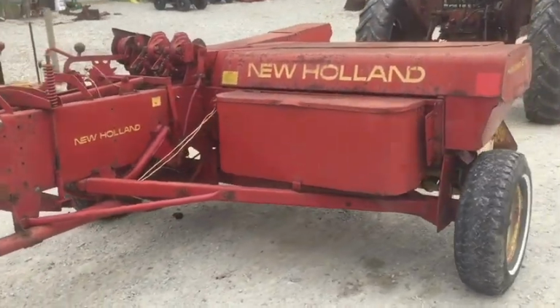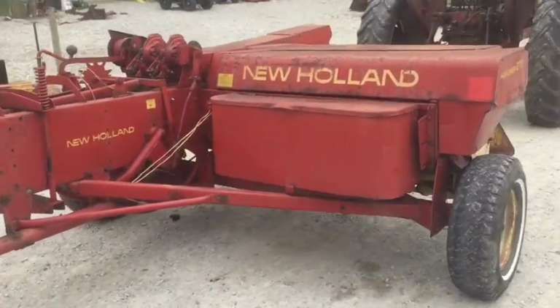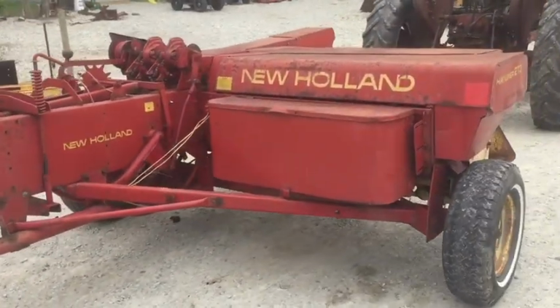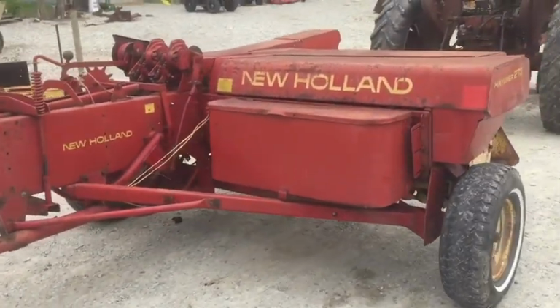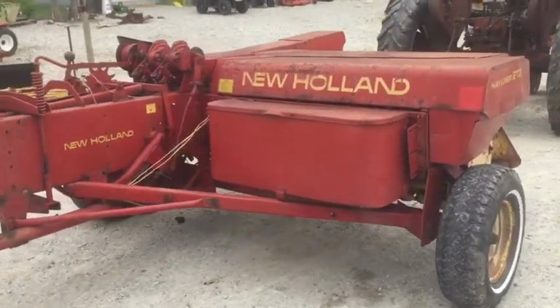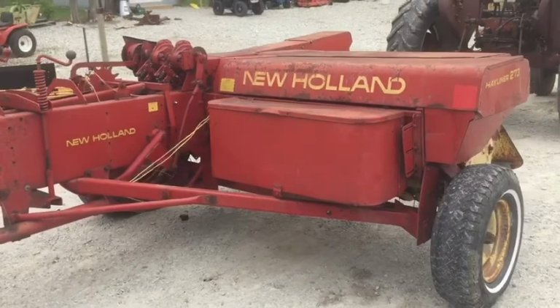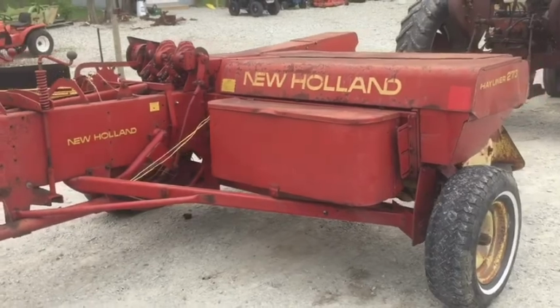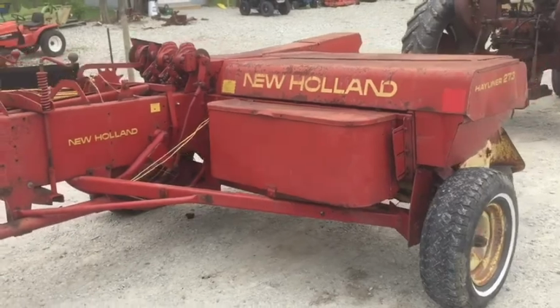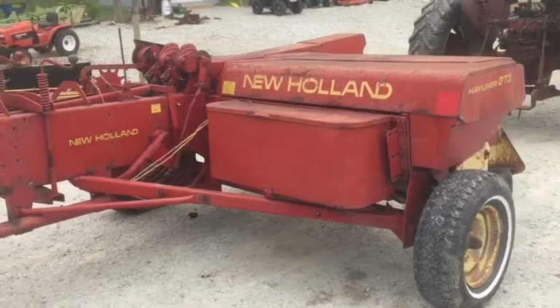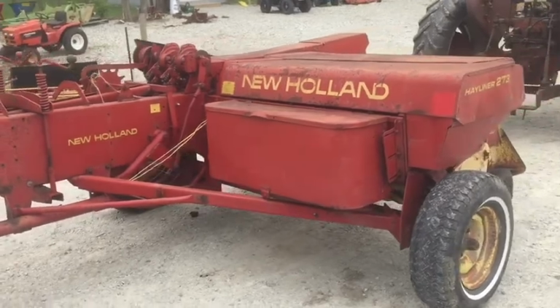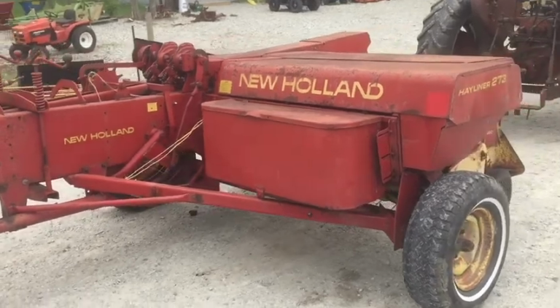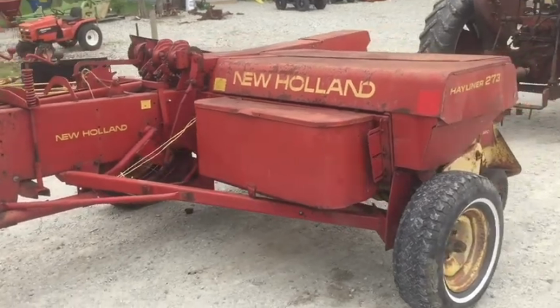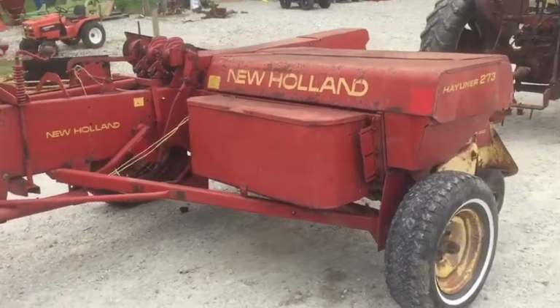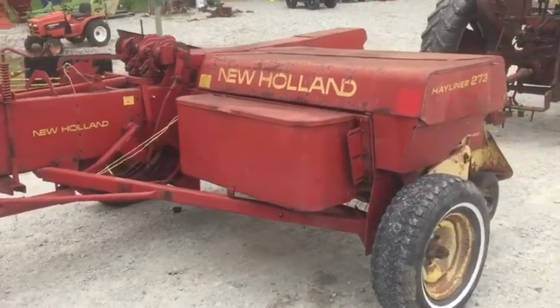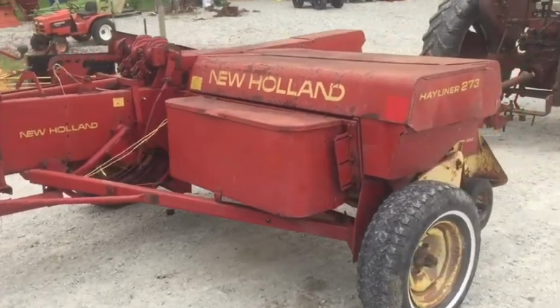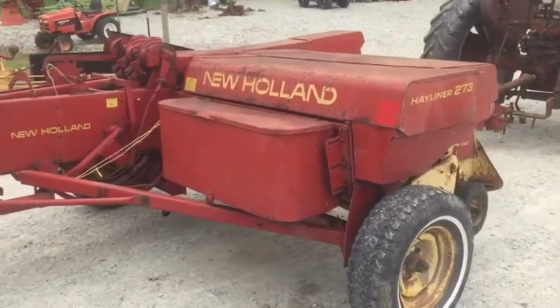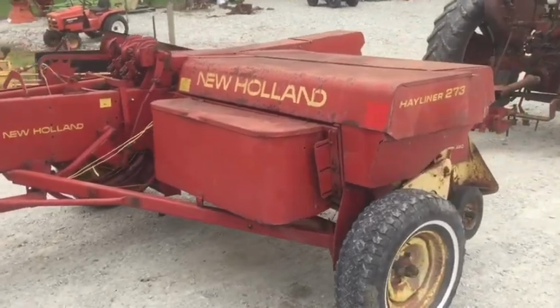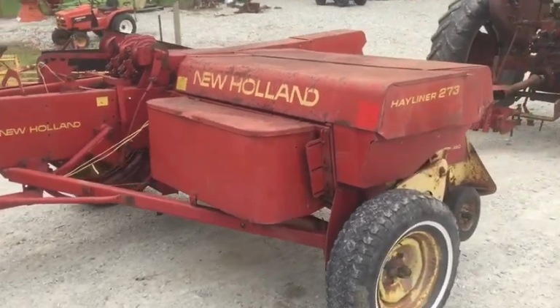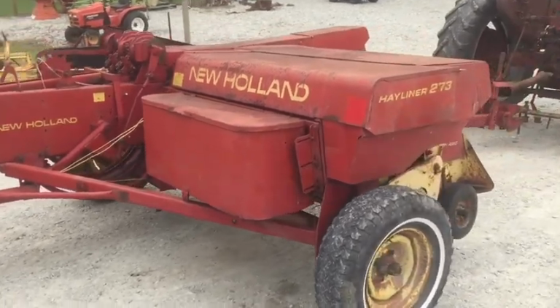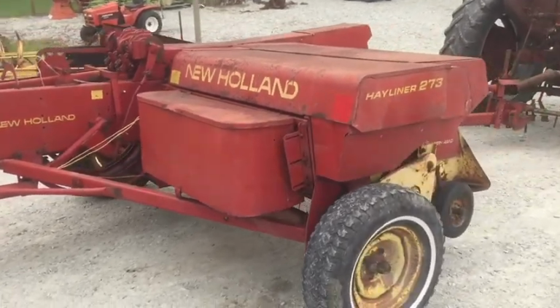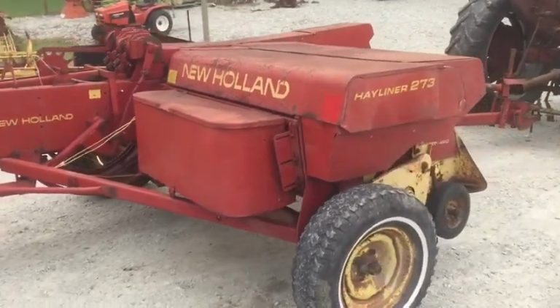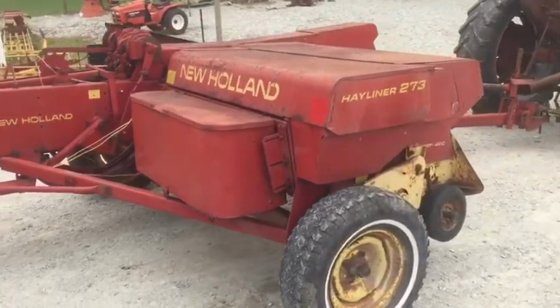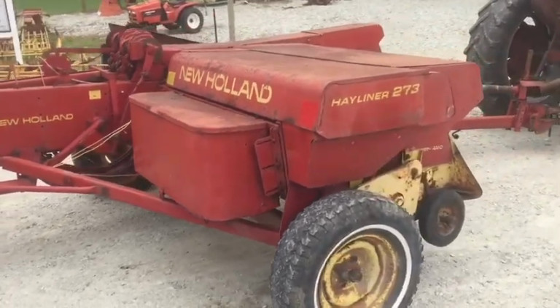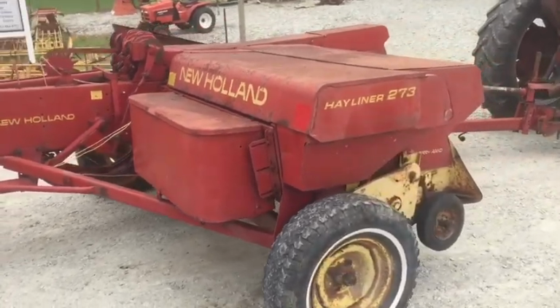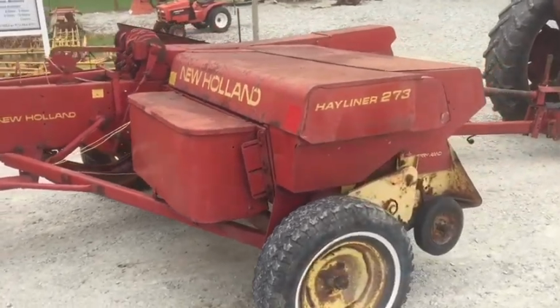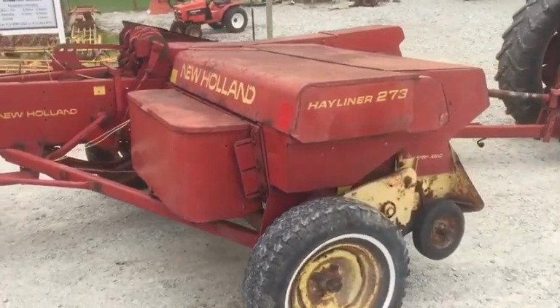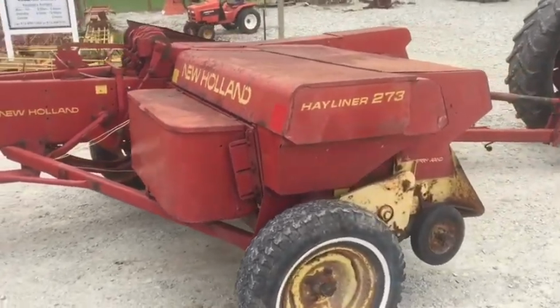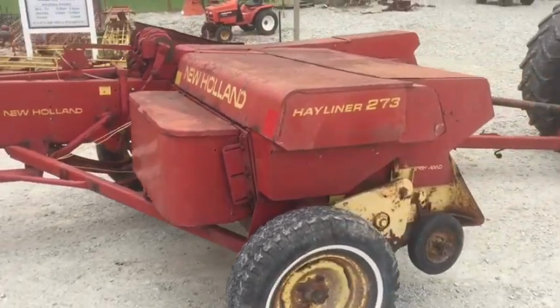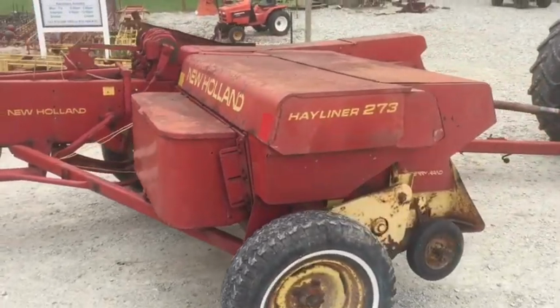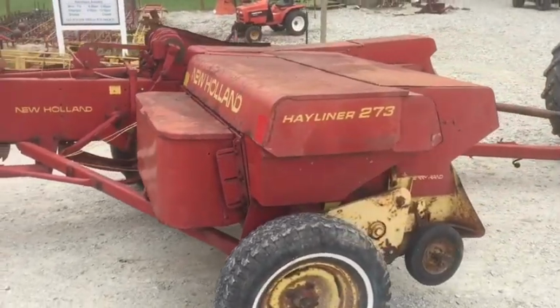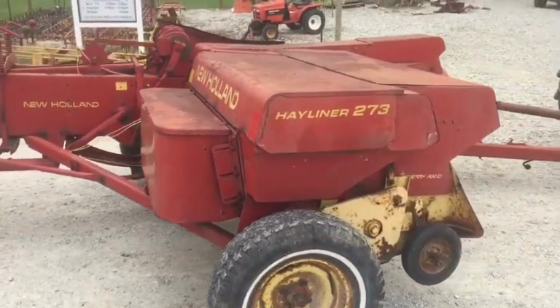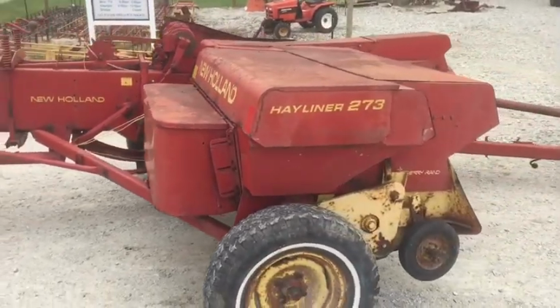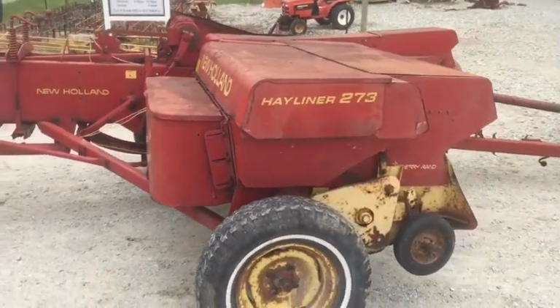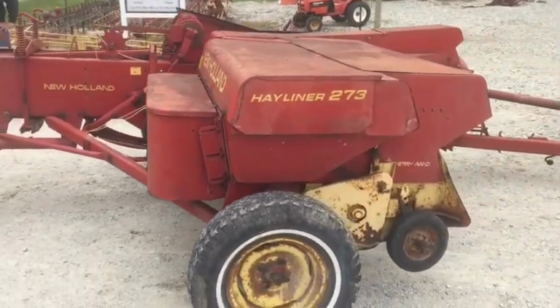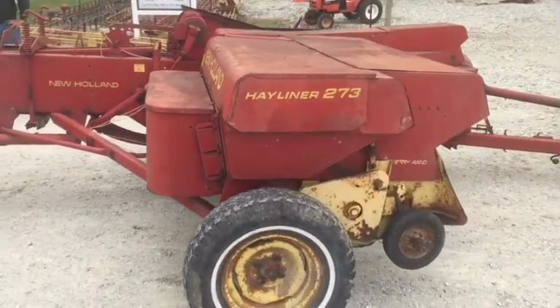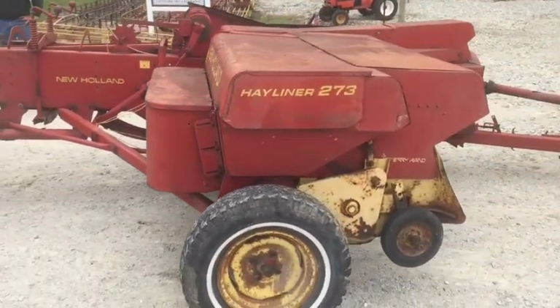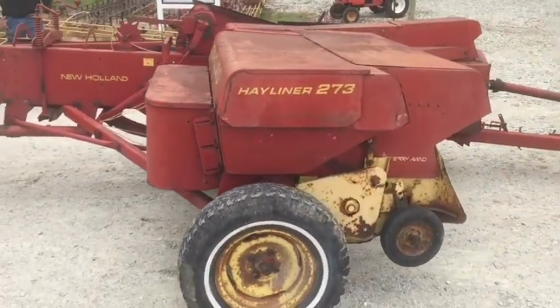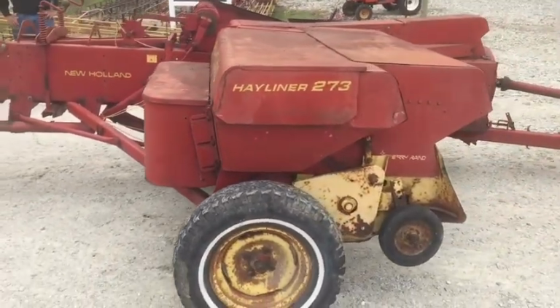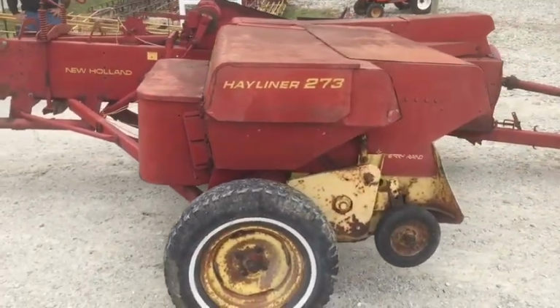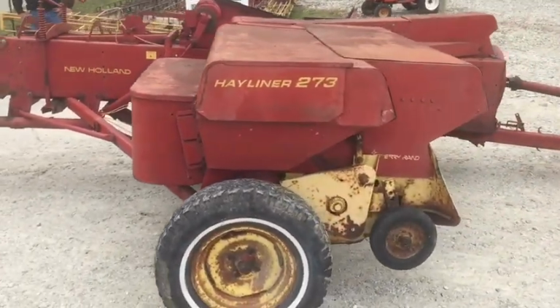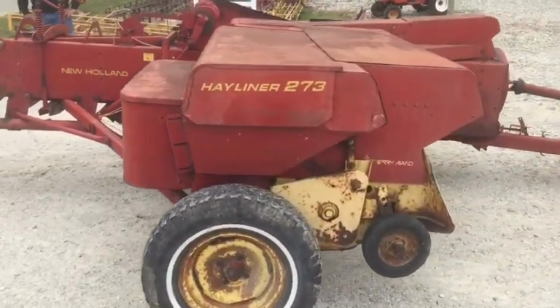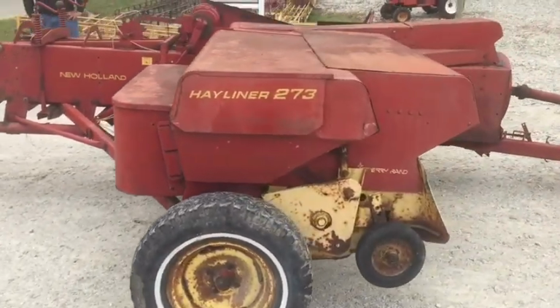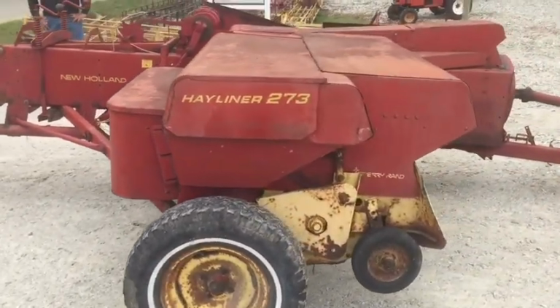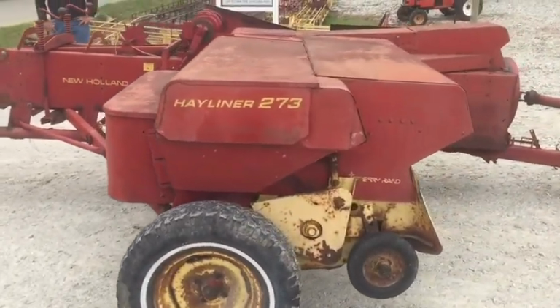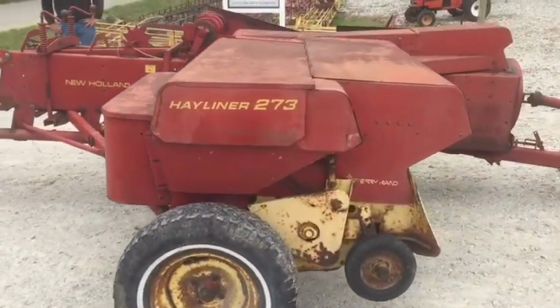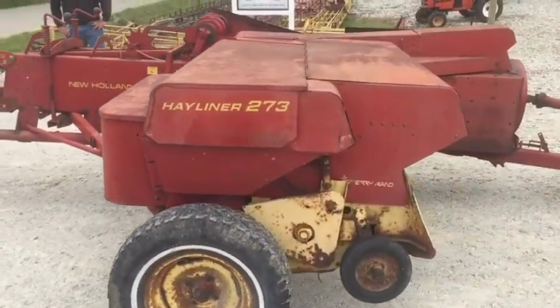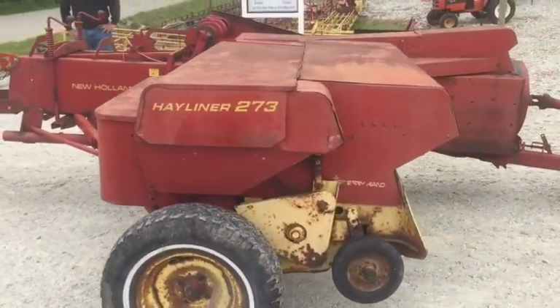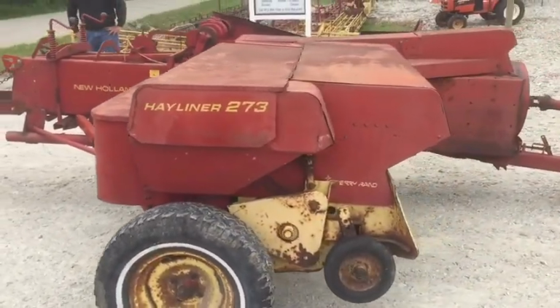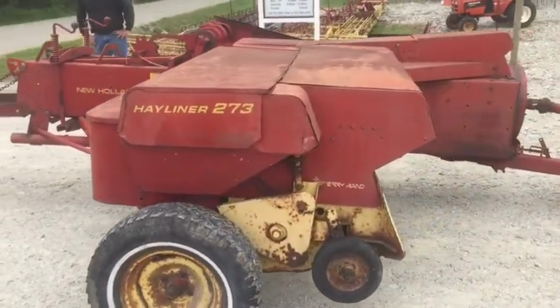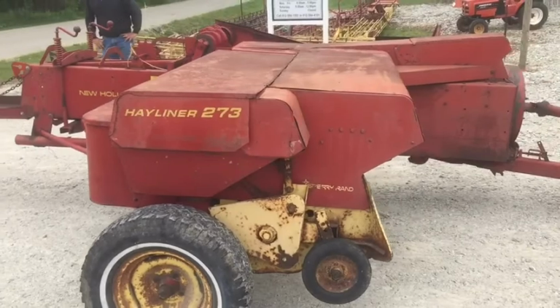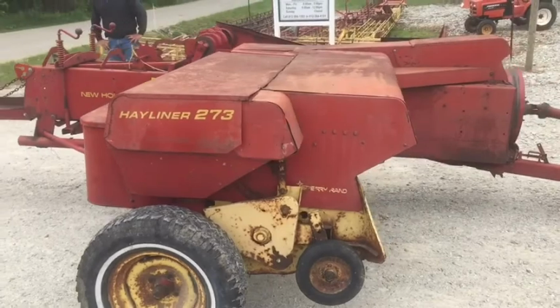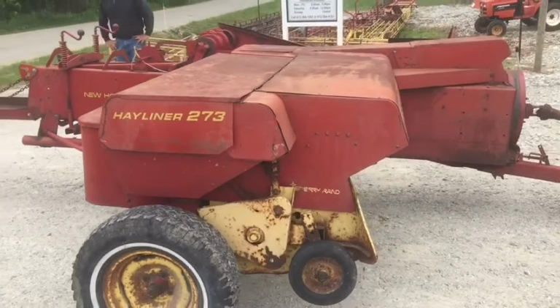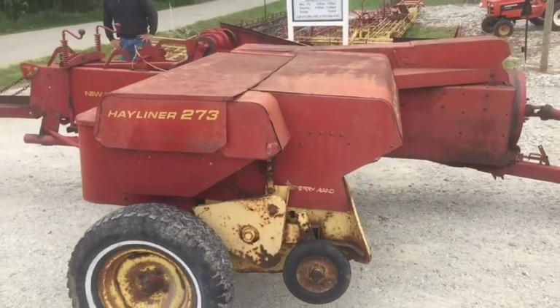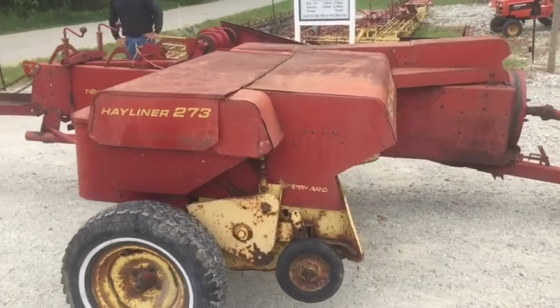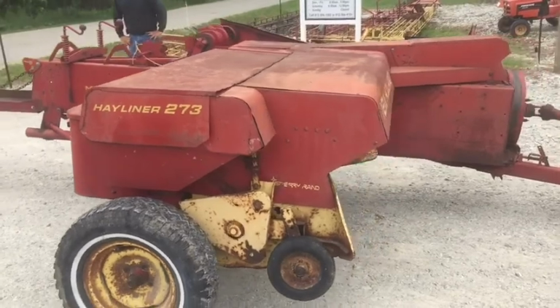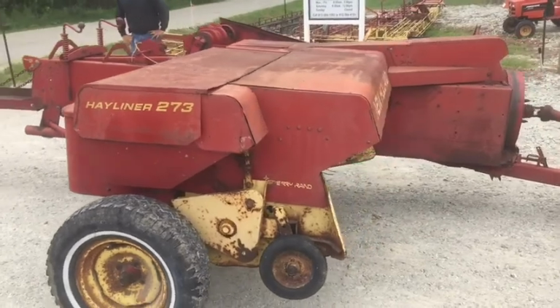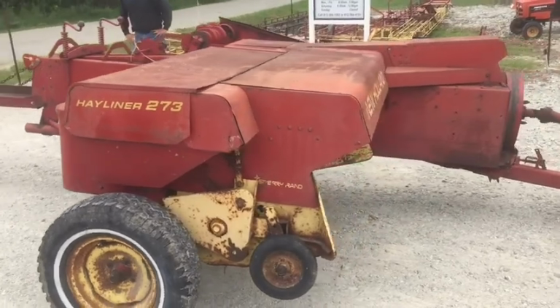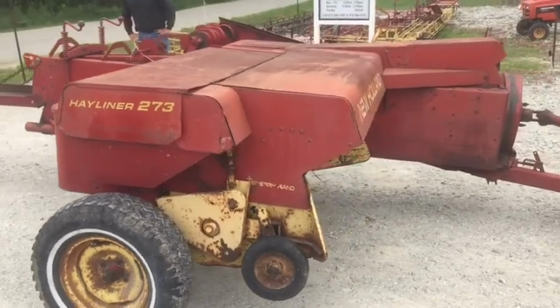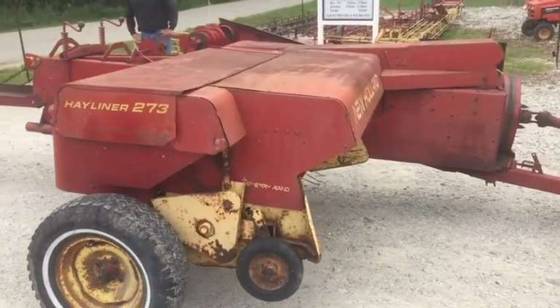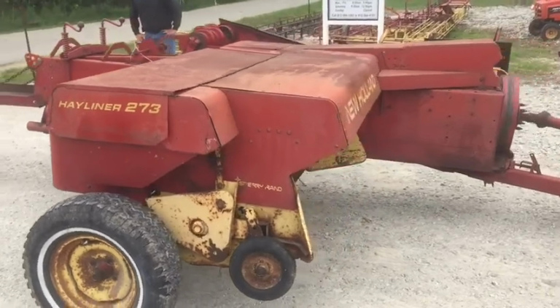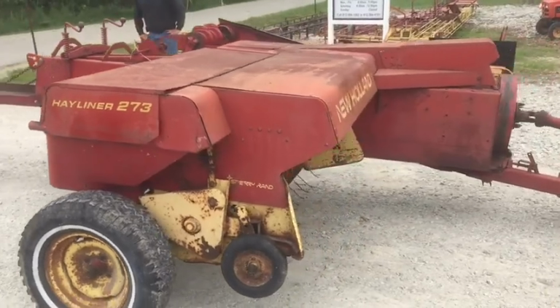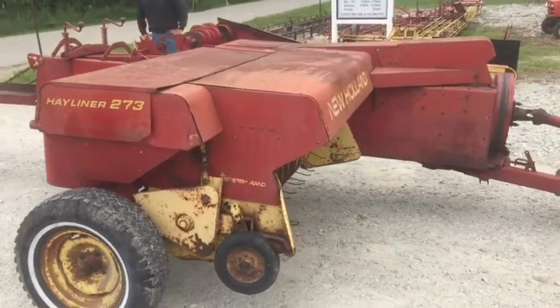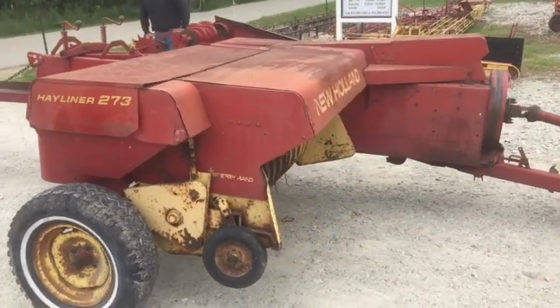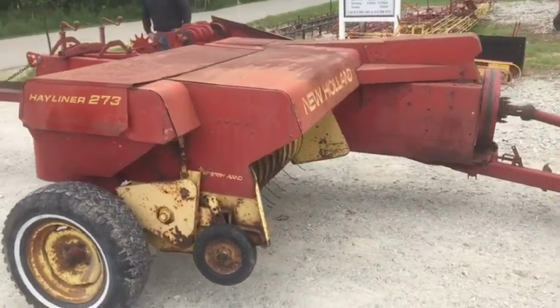Just went to round baling and we got a square baler. So we're going to have this one for sale at our location. Give one of us a call if you need more information.